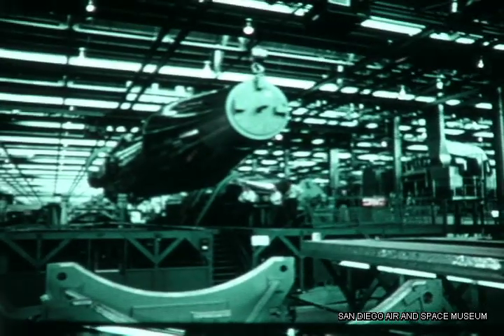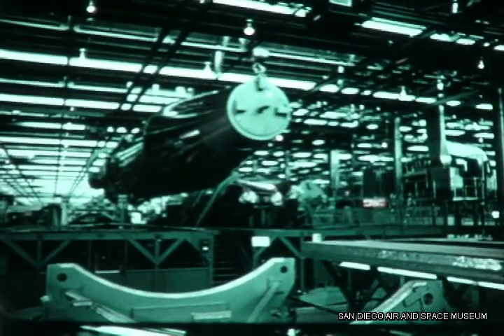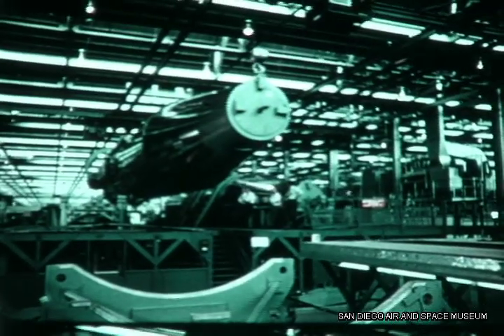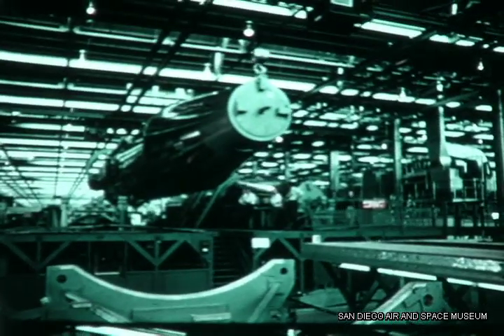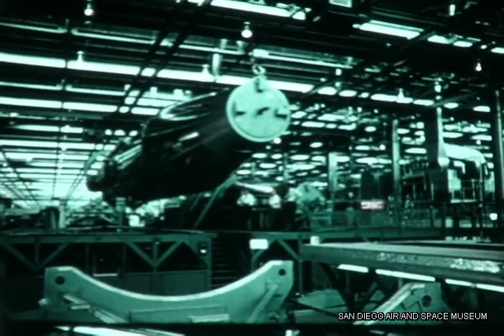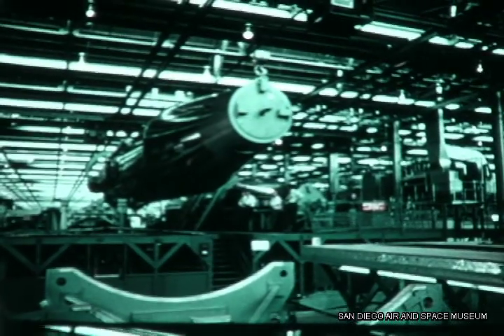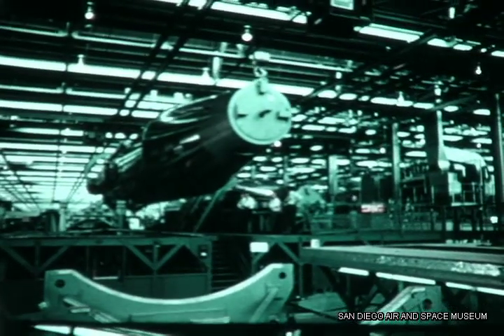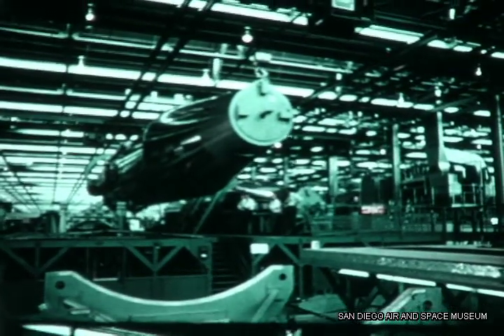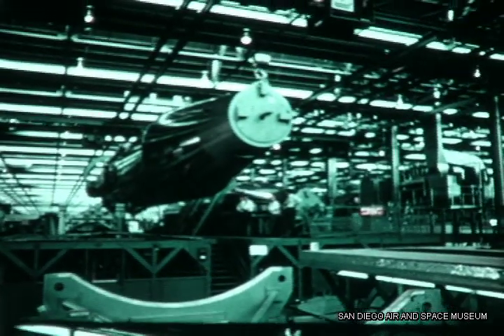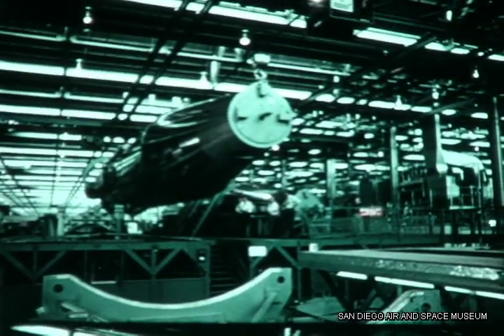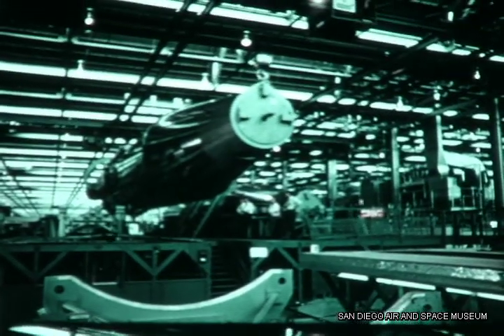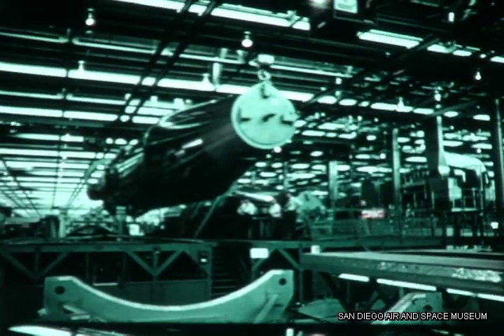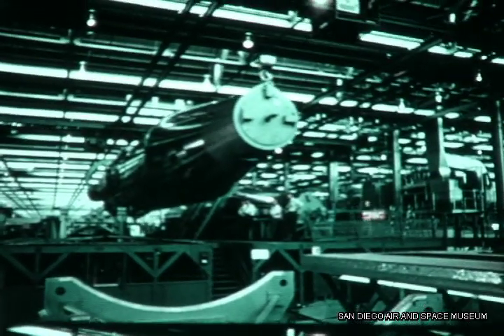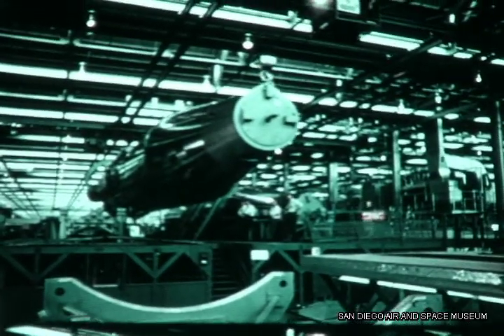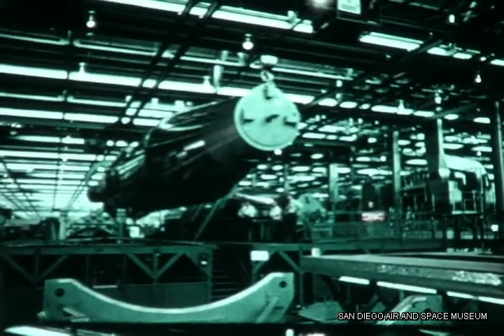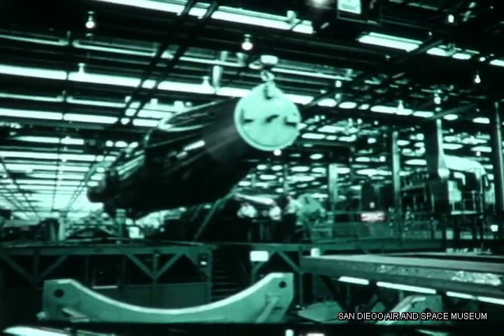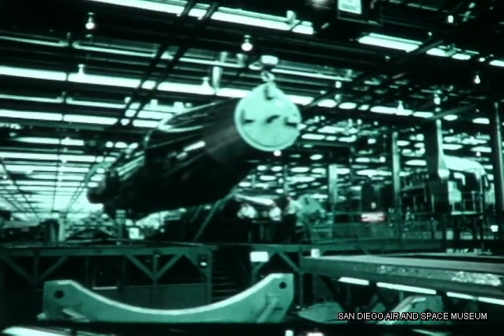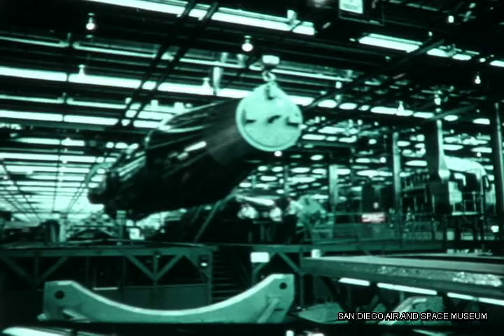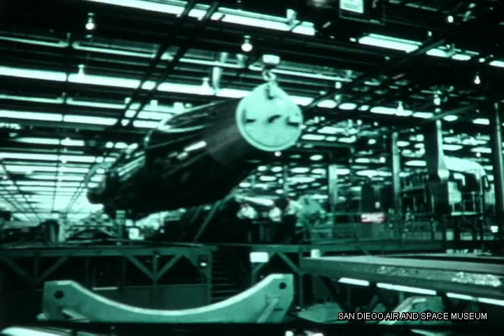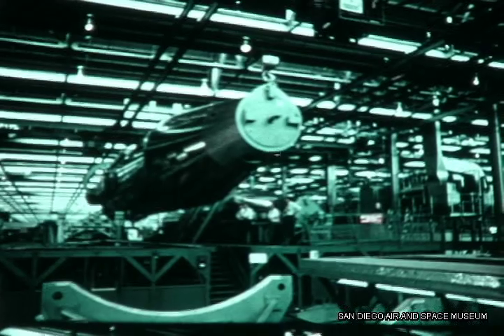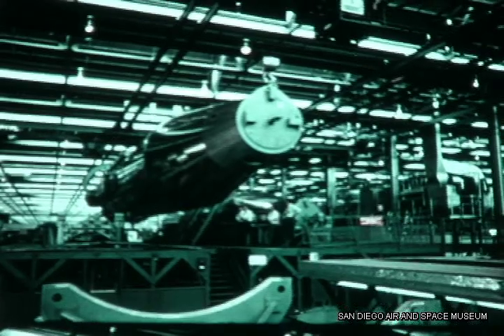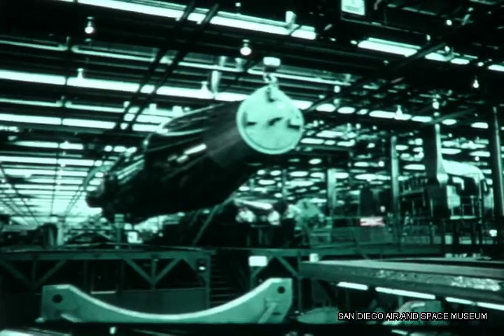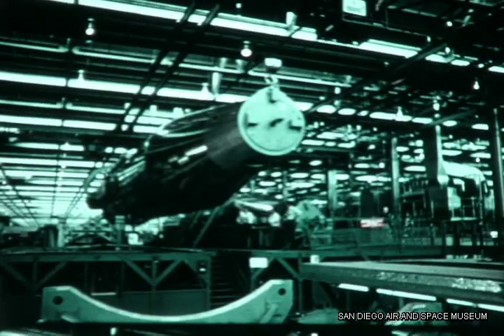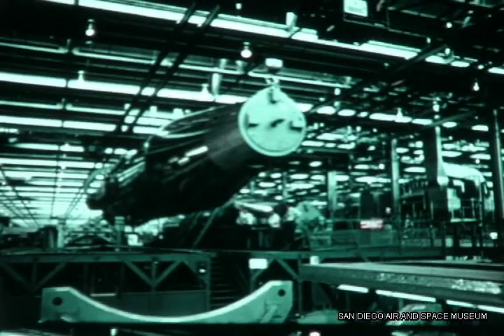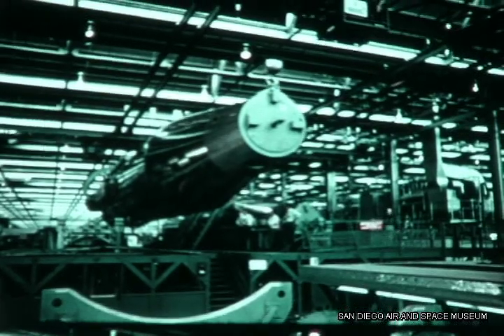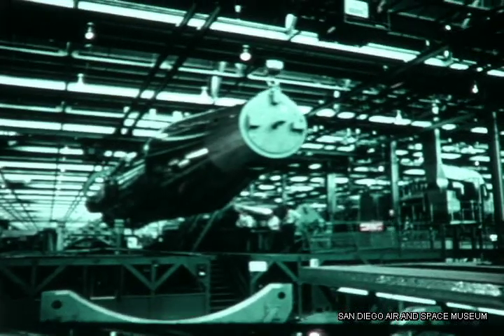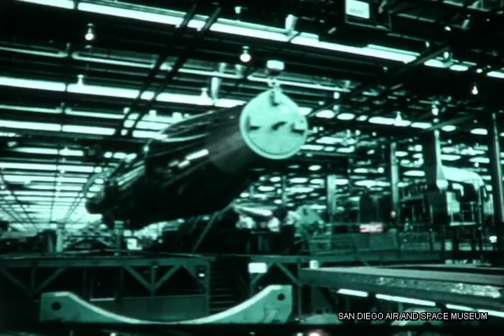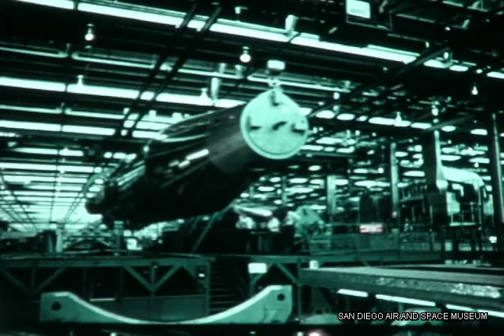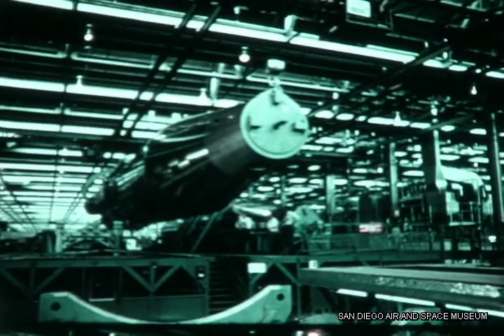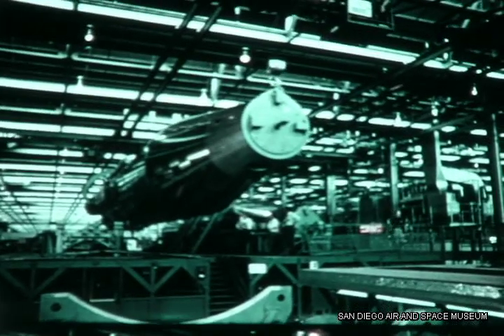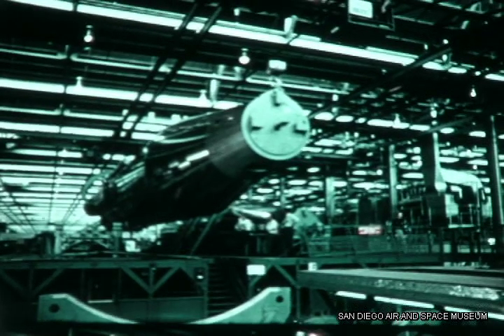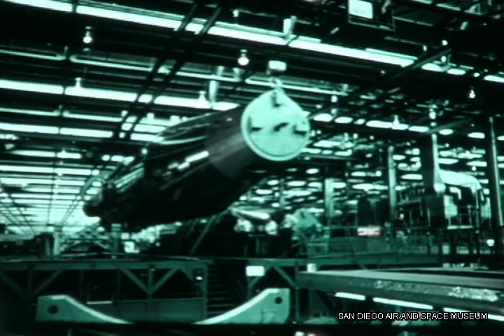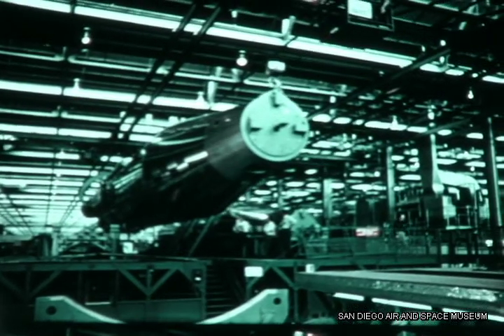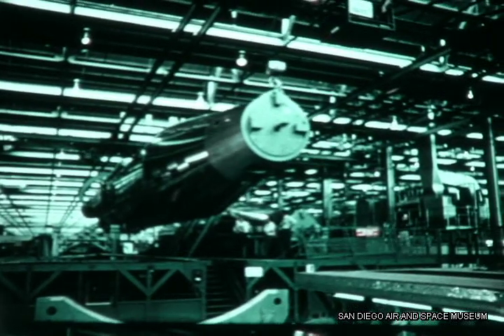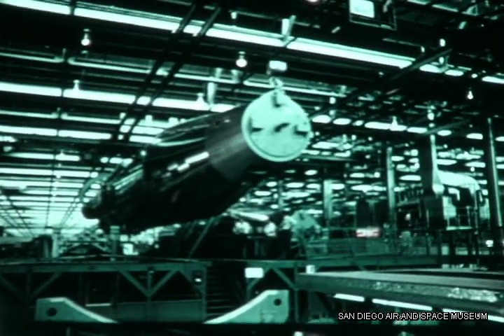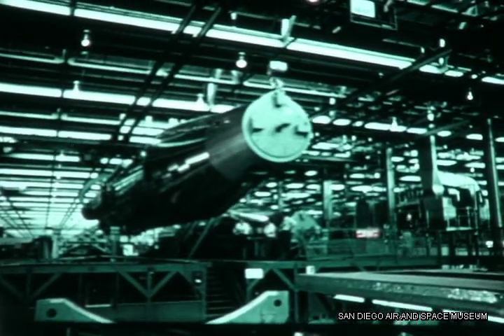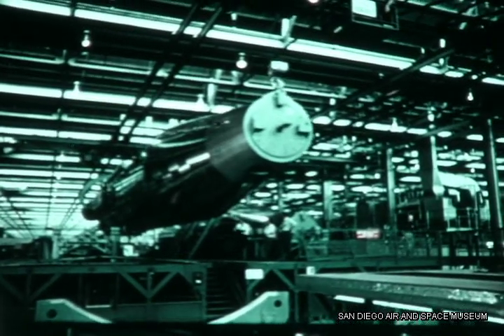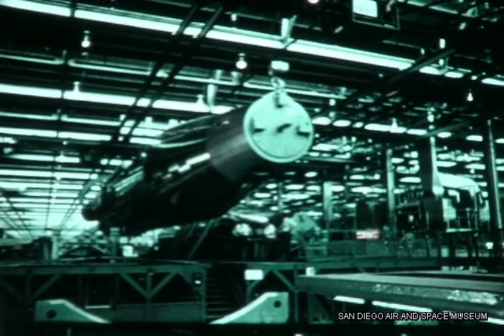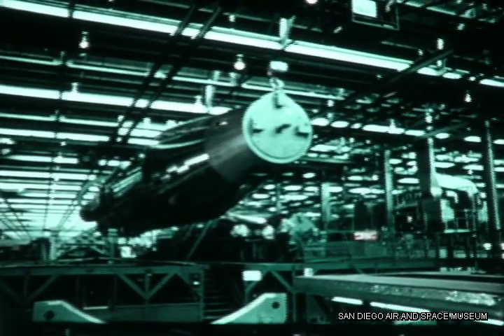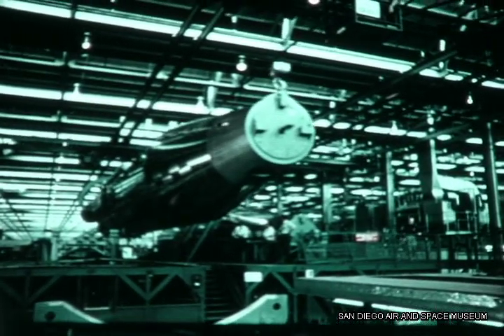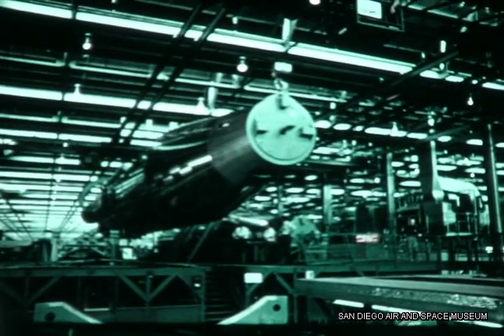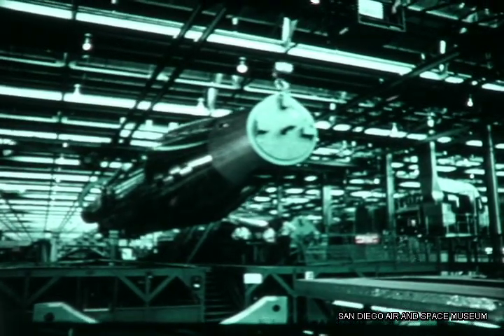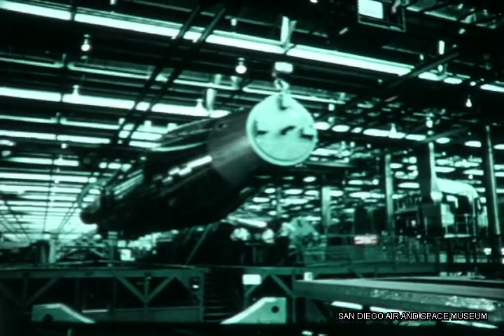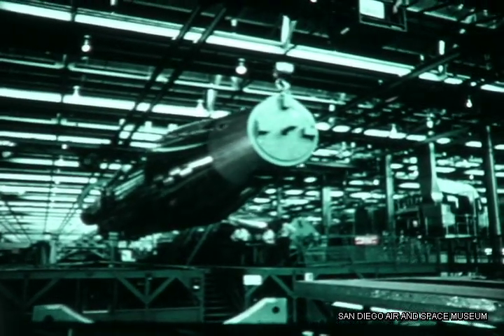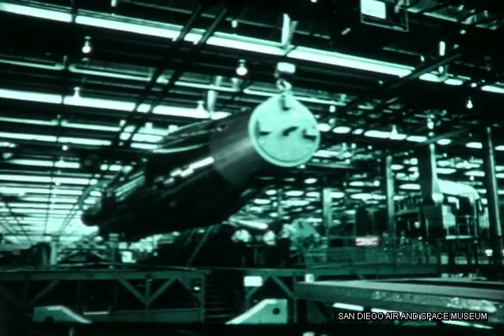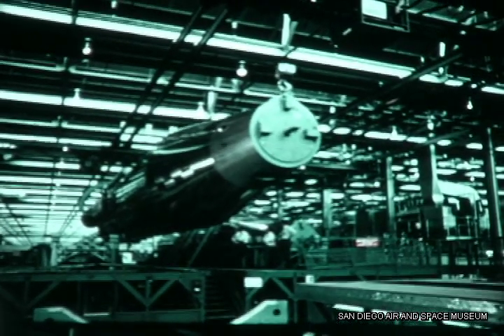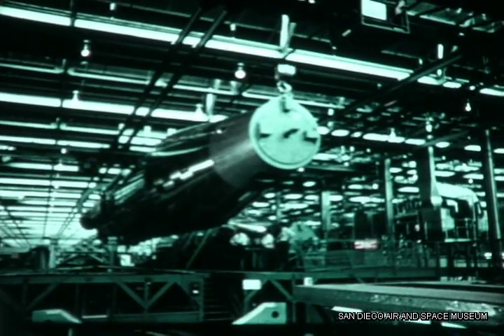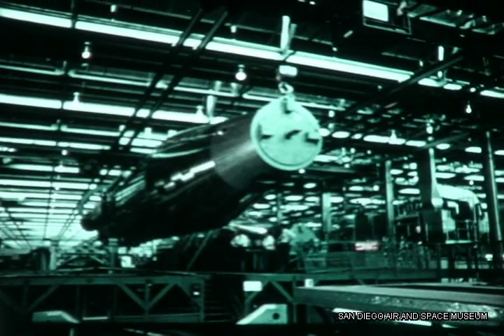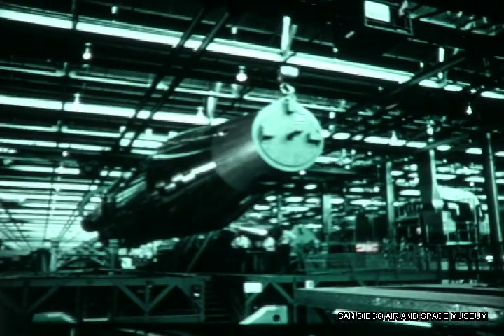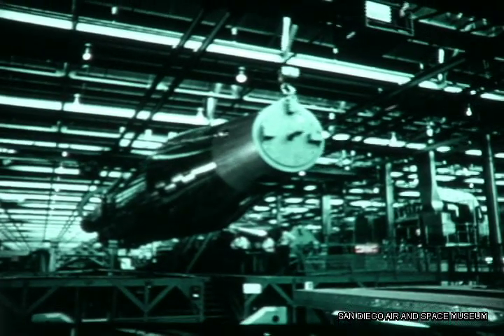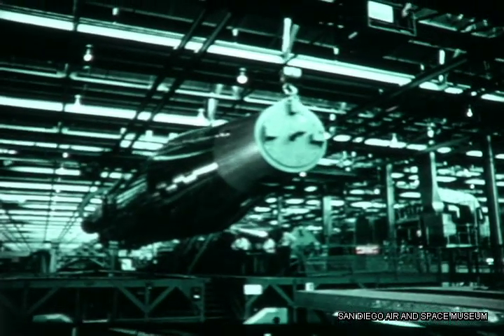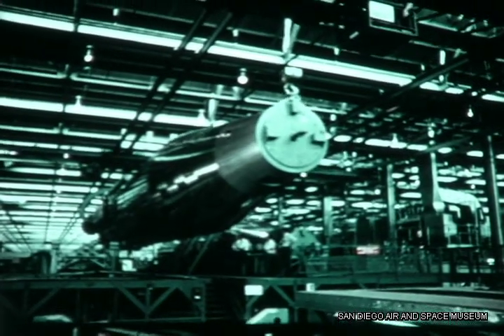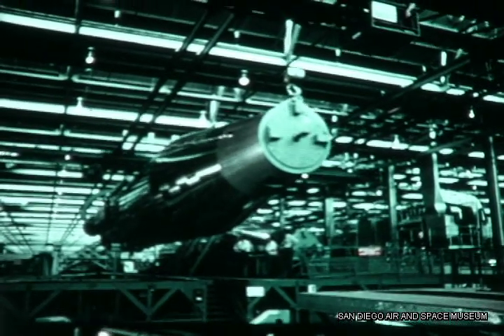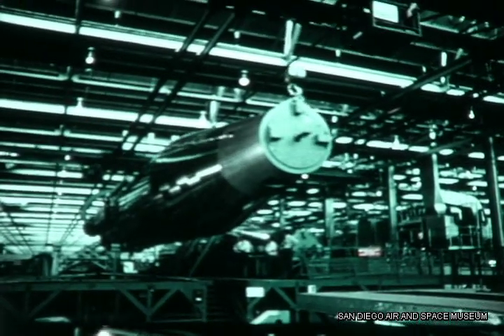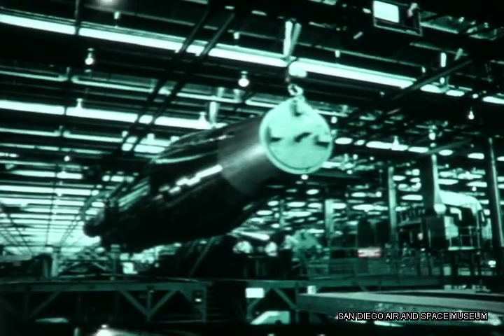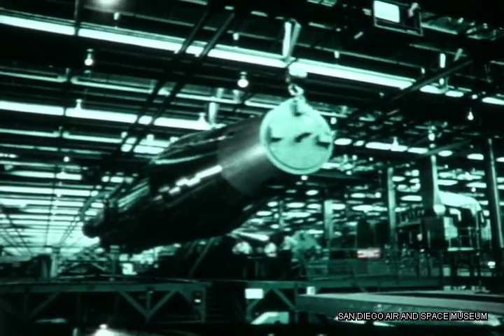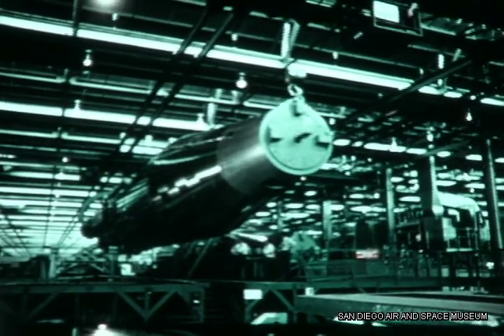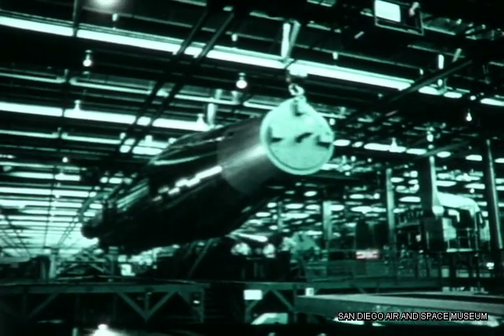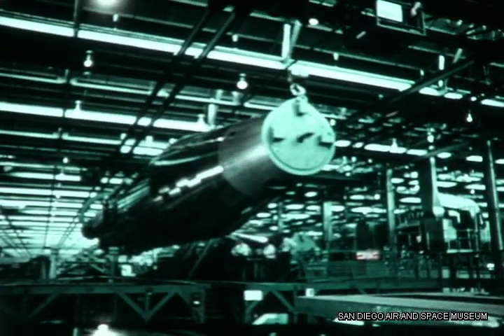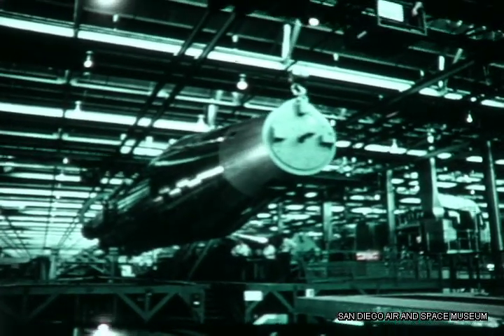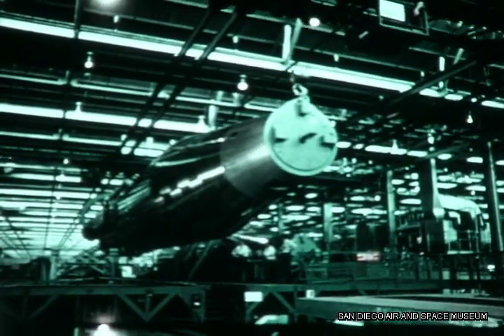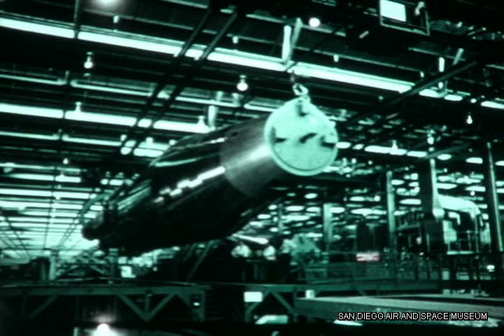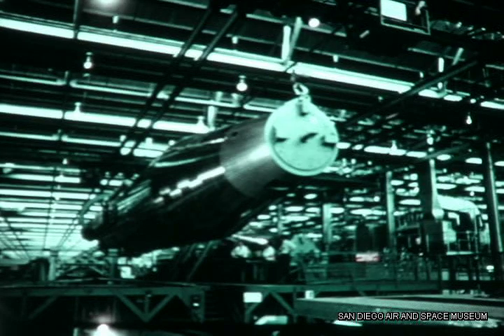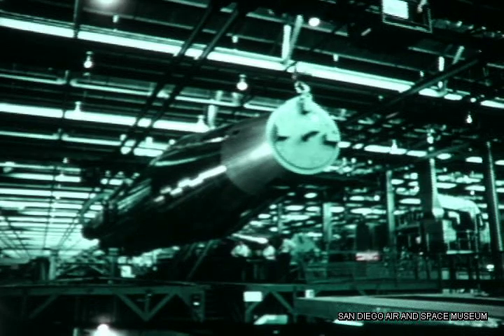A significant milestone in the research and development program leading toward first flight test, April 1957.